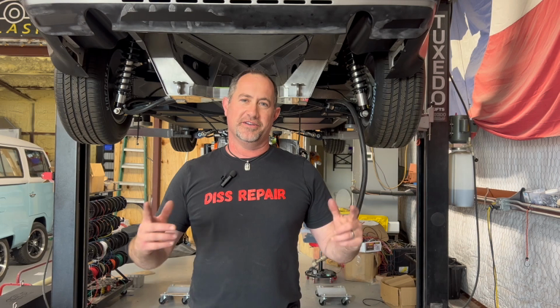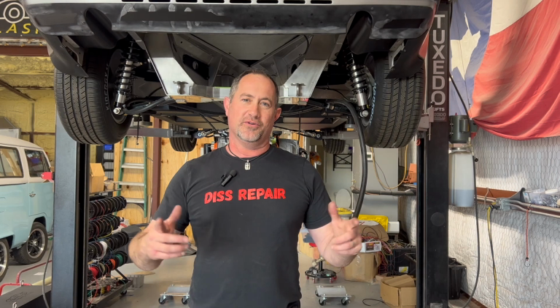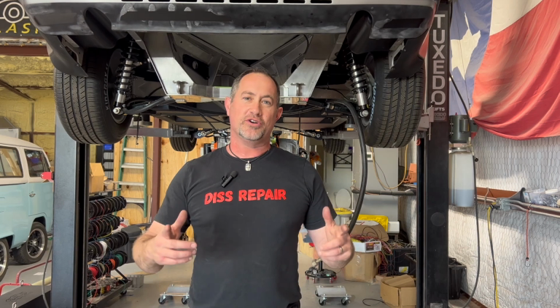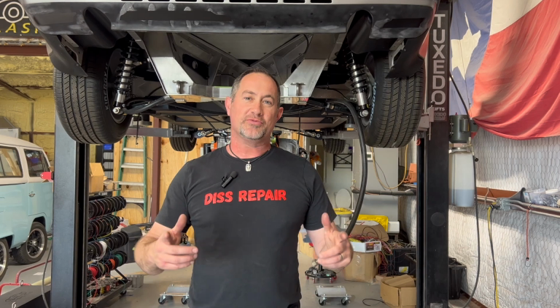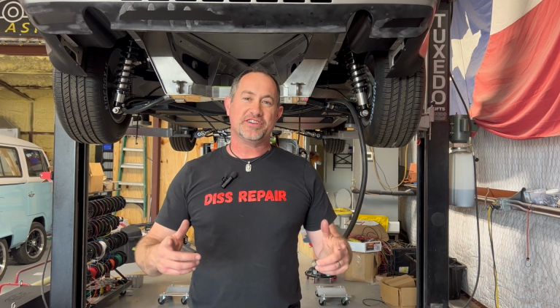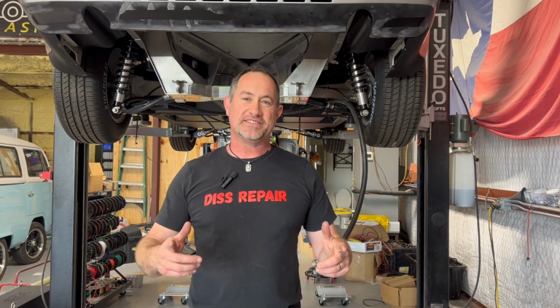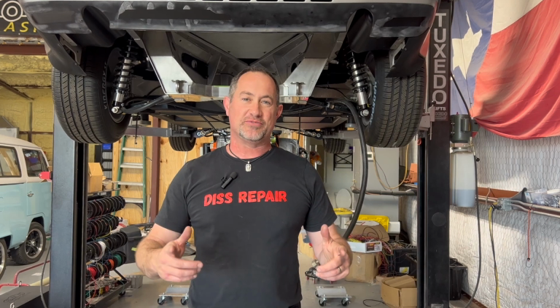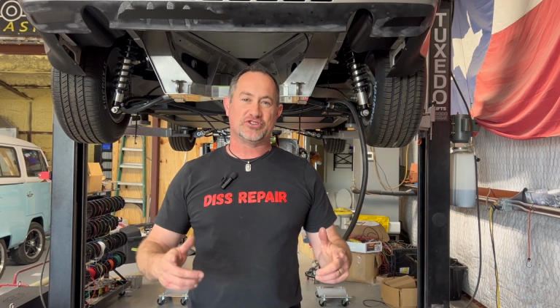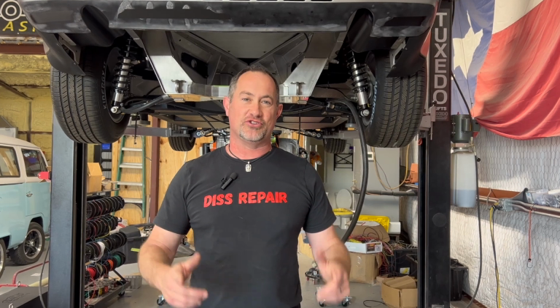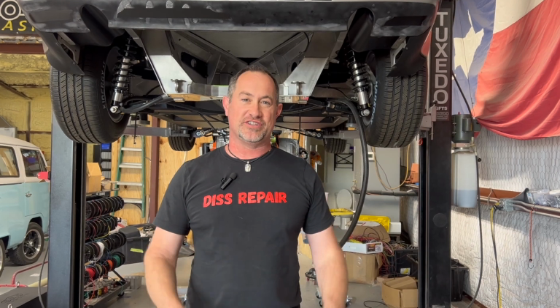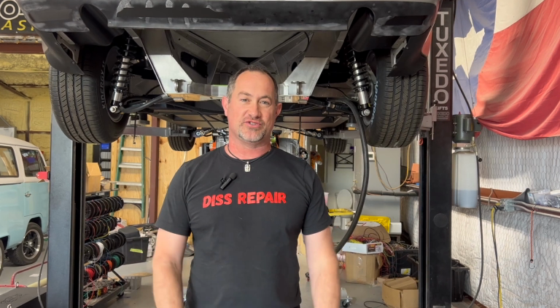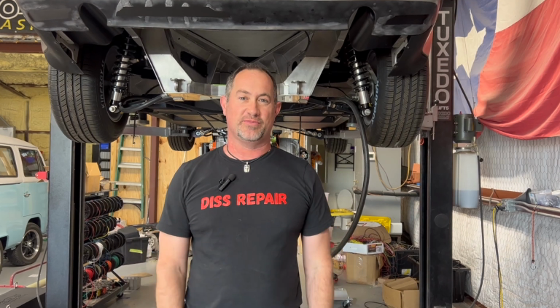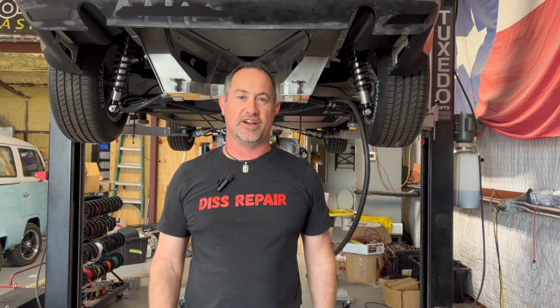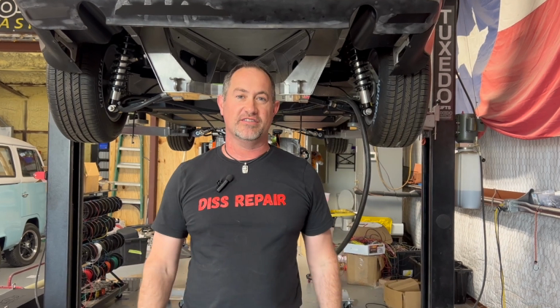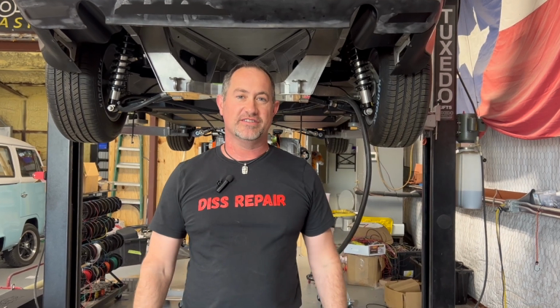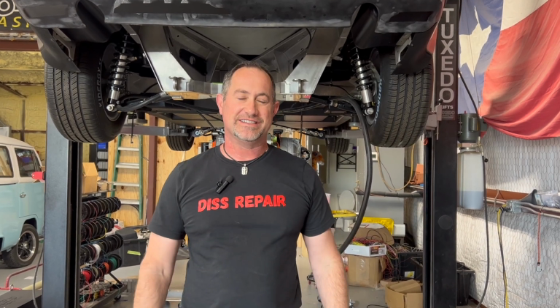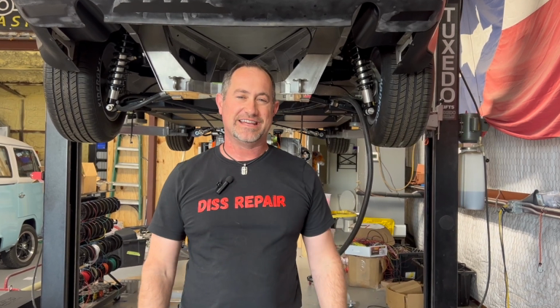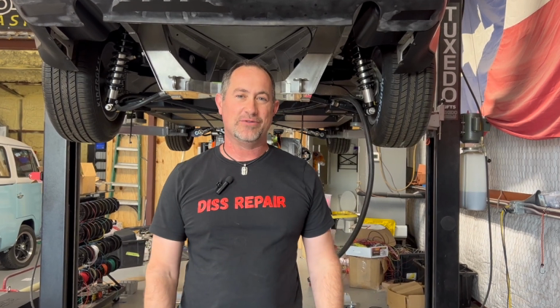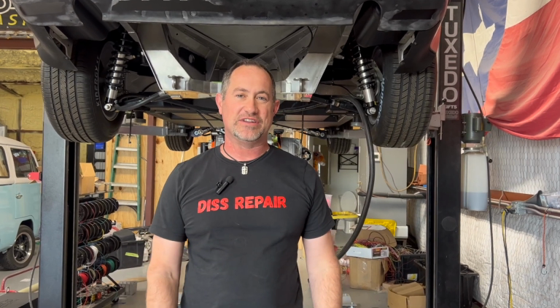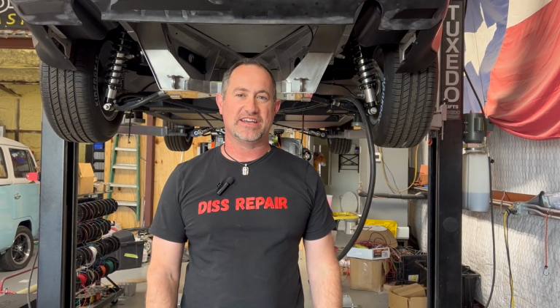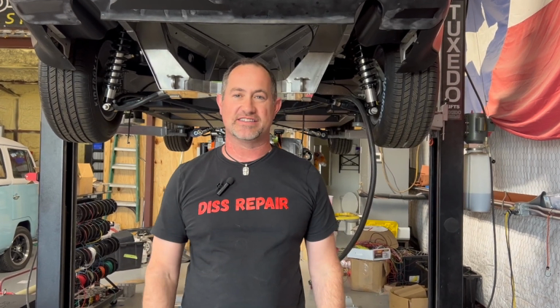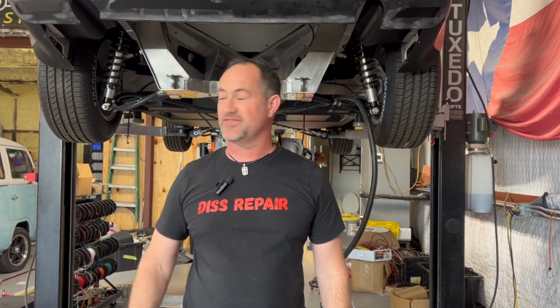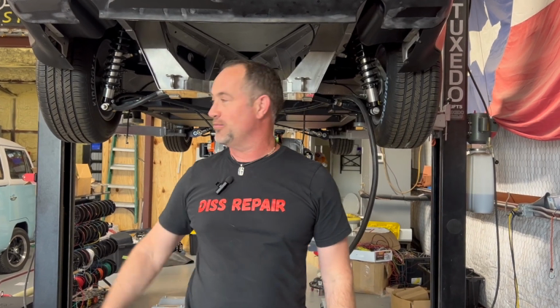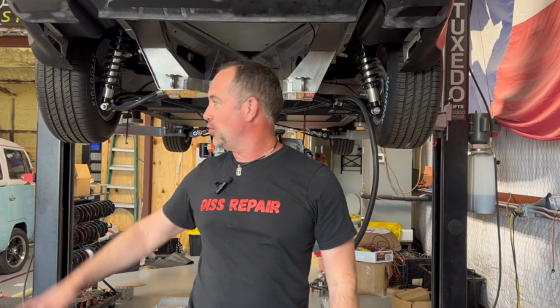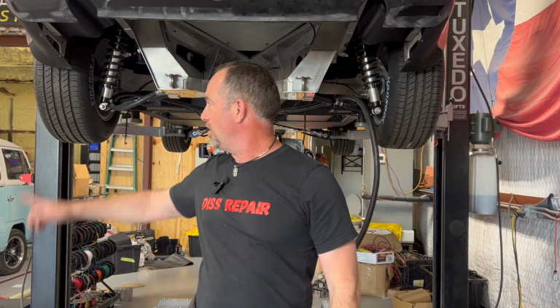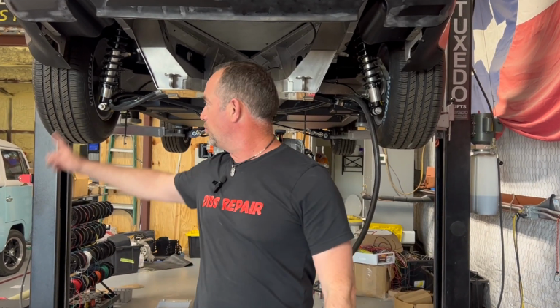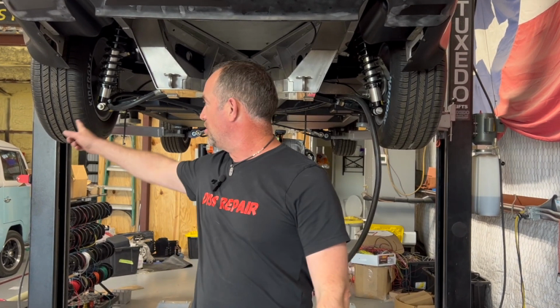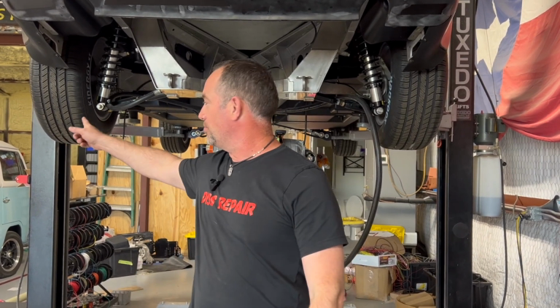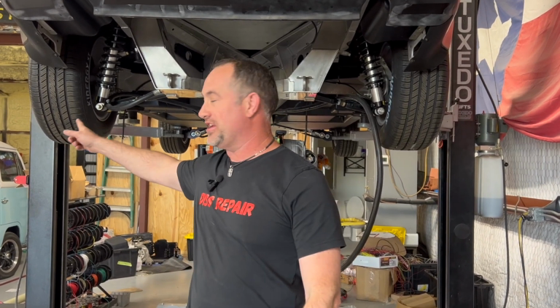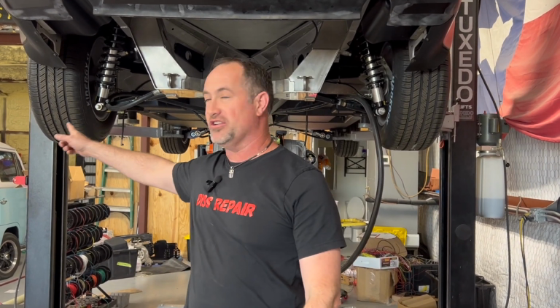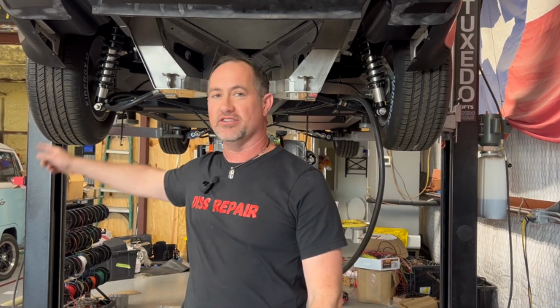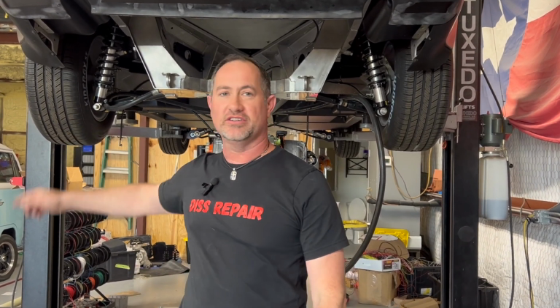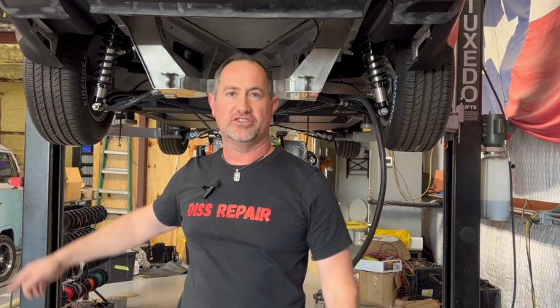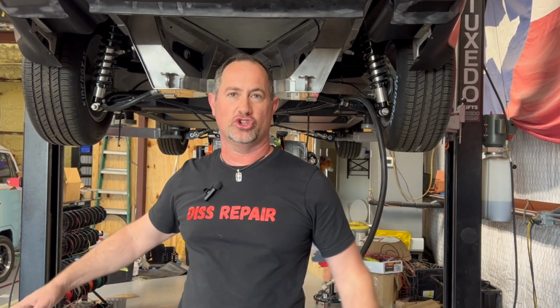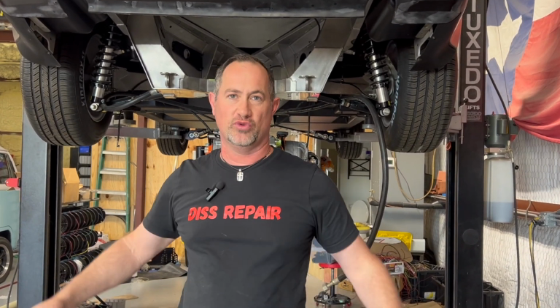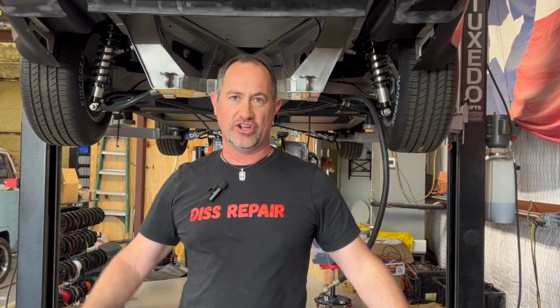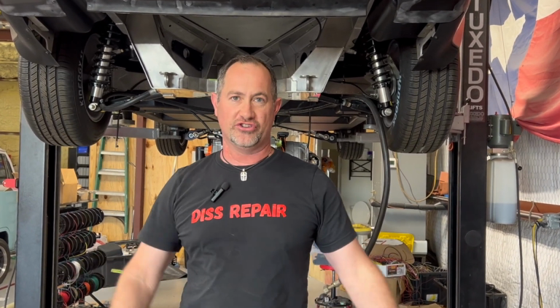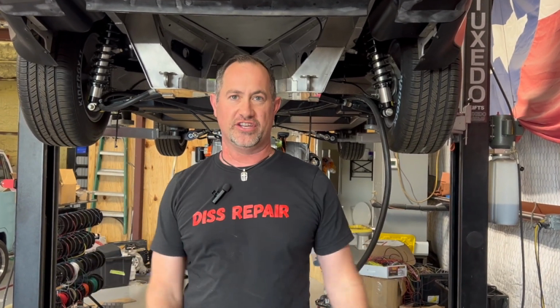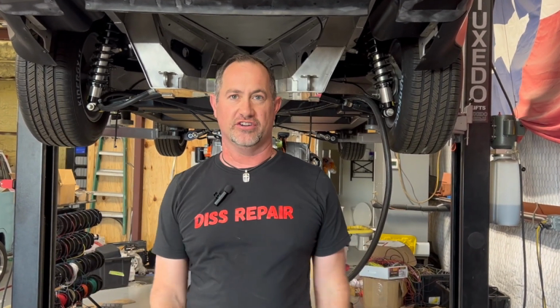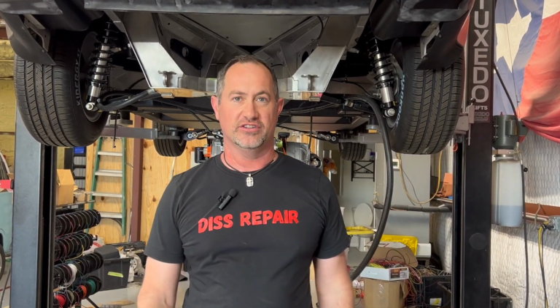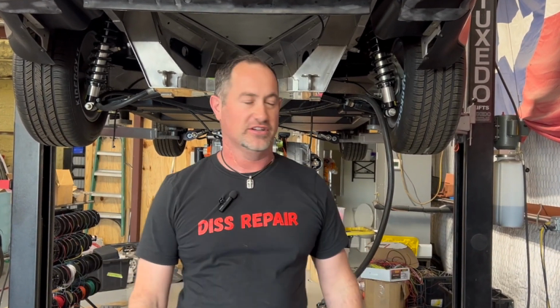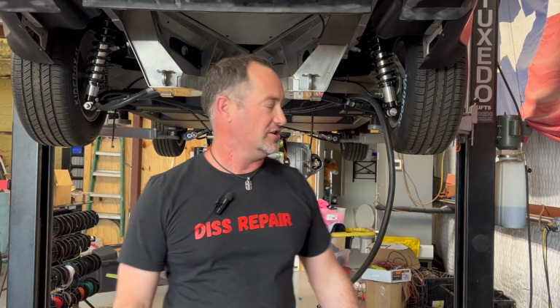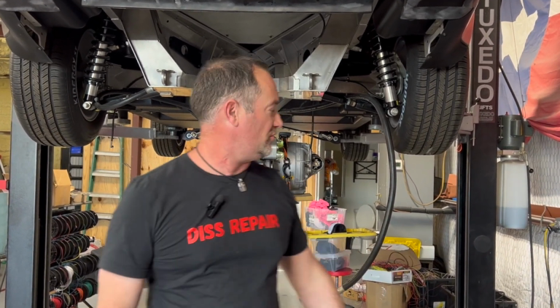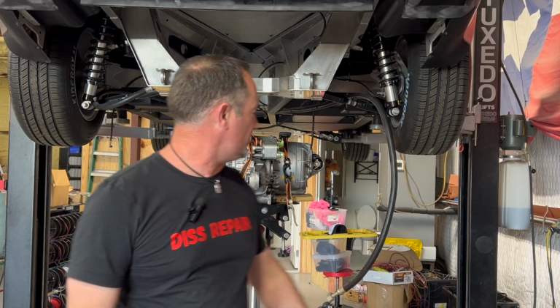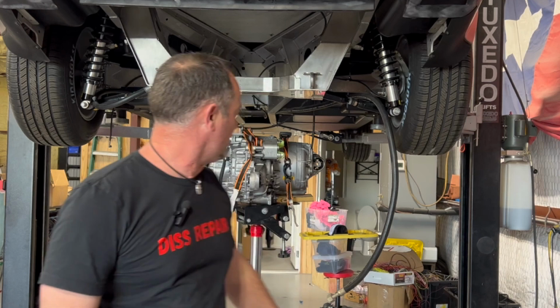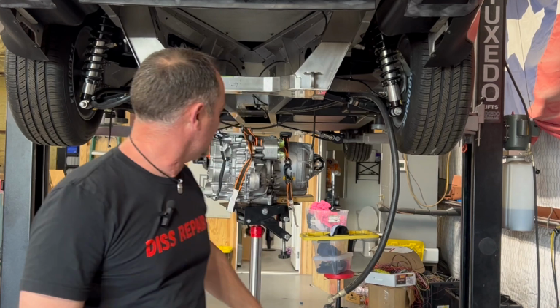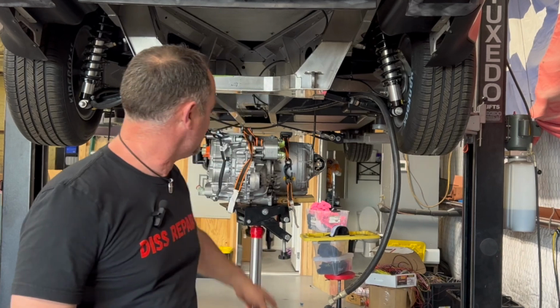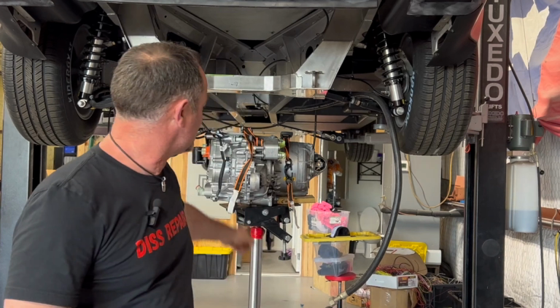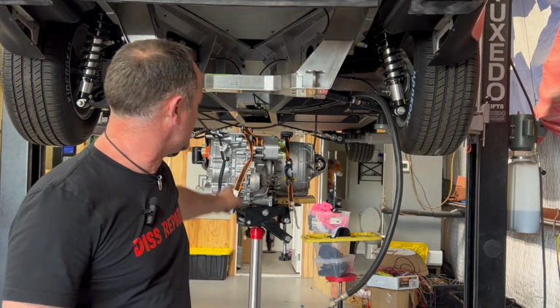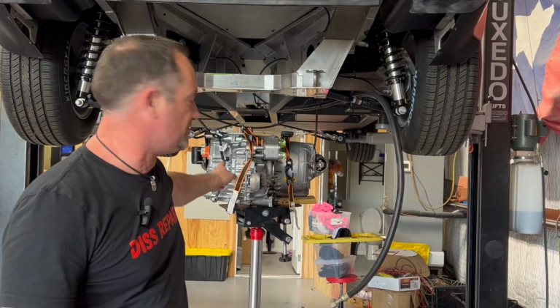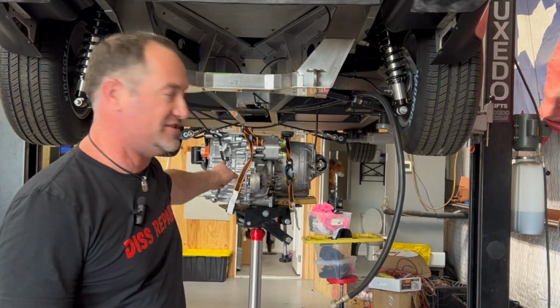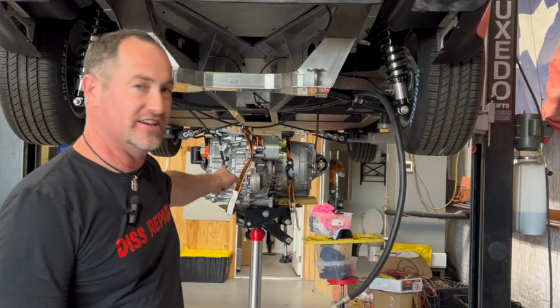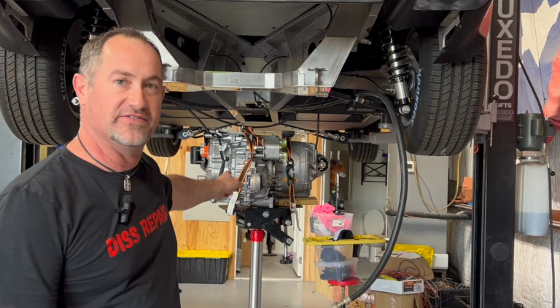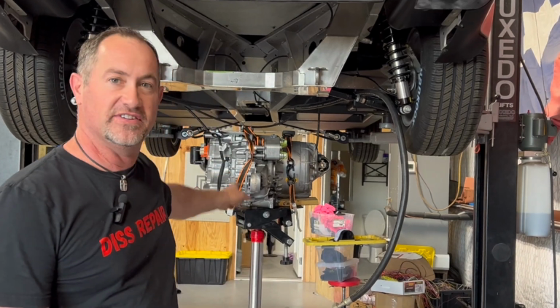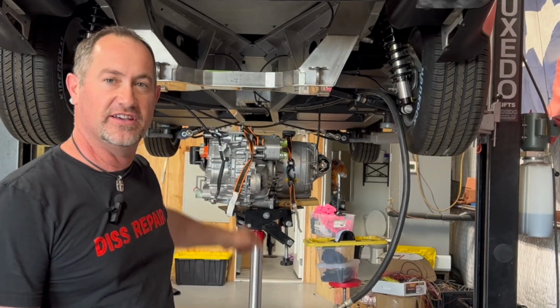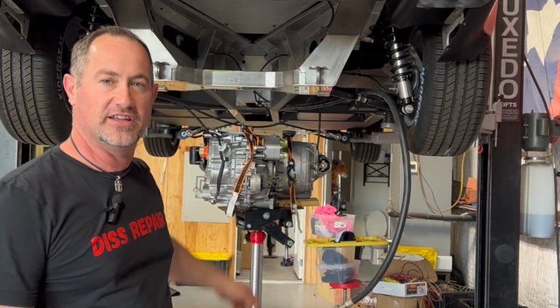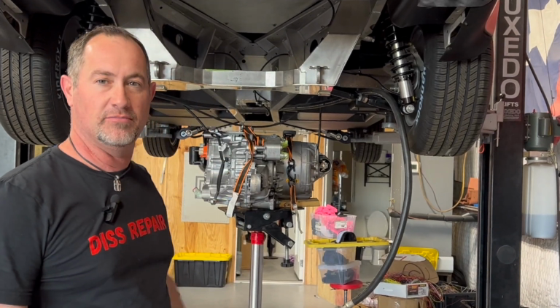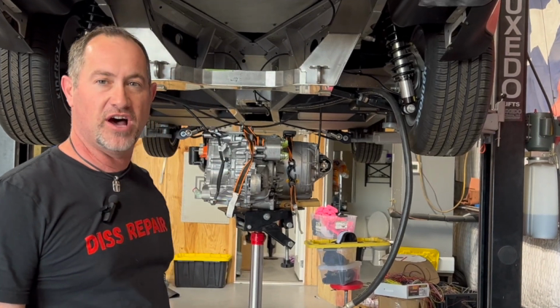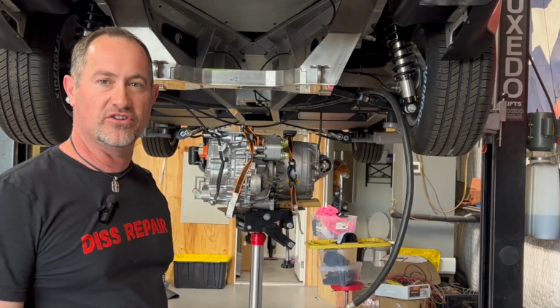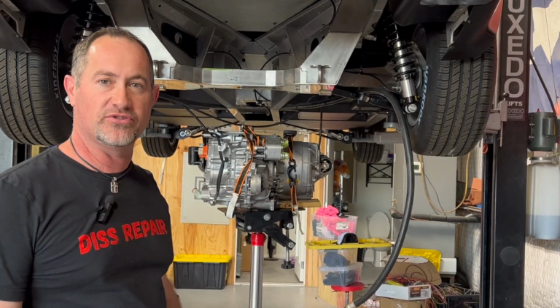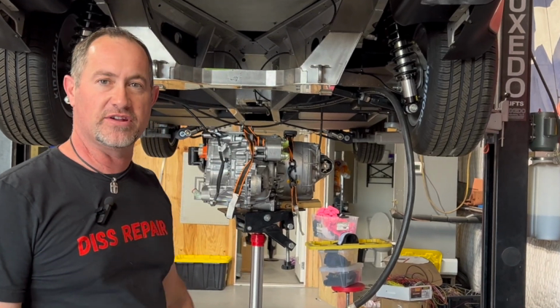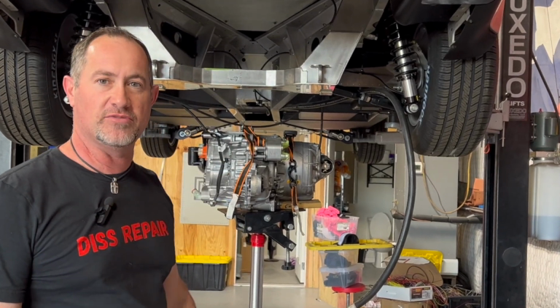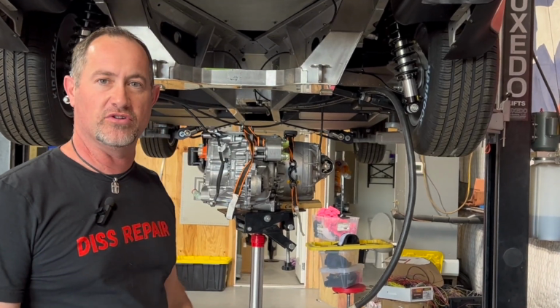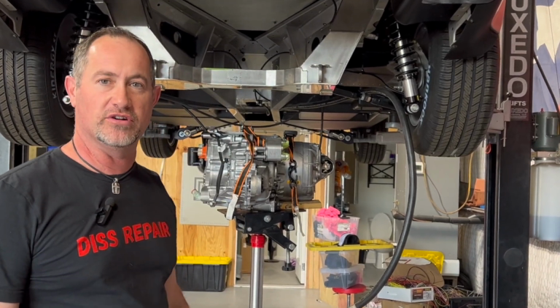Welcome to this episode of Disrepair. Today we take this from a one-wheel peel to the real deal. We put a limited slip differential in a Model 3 motor.